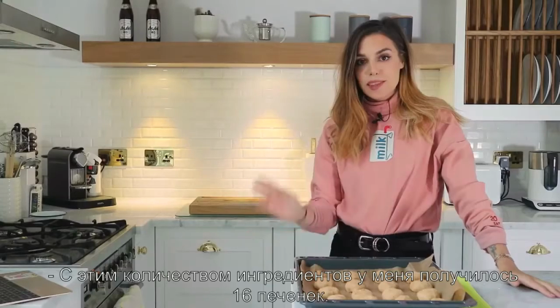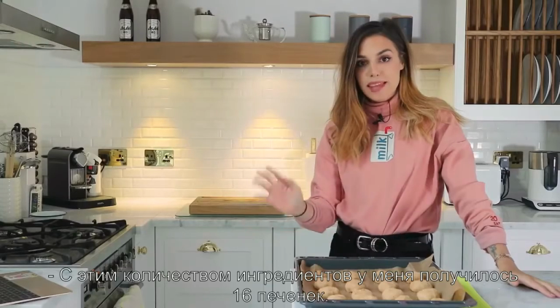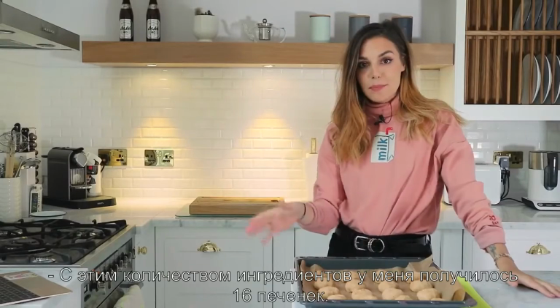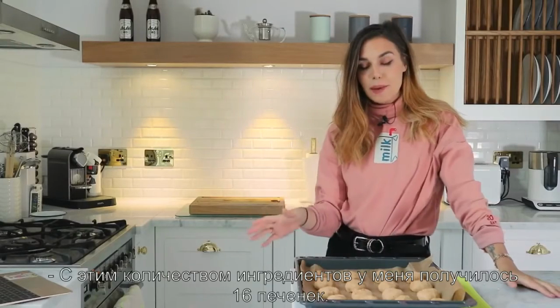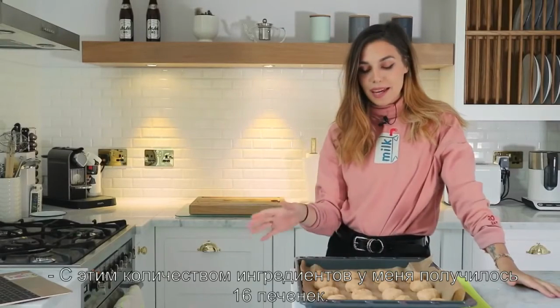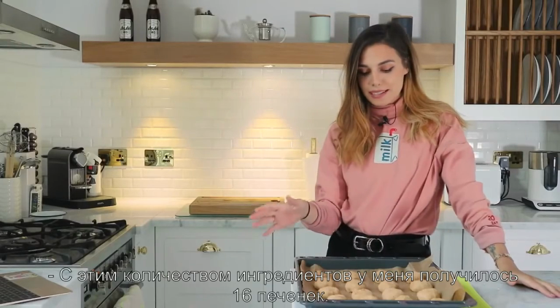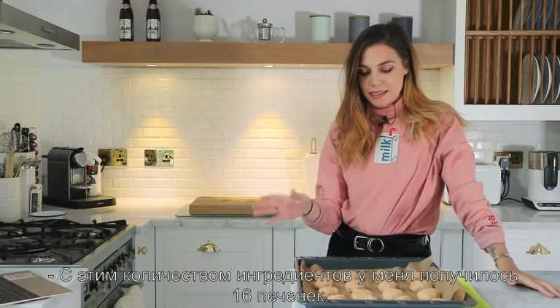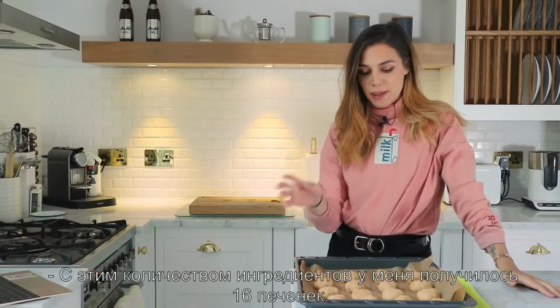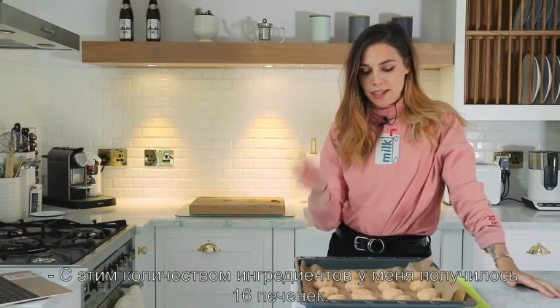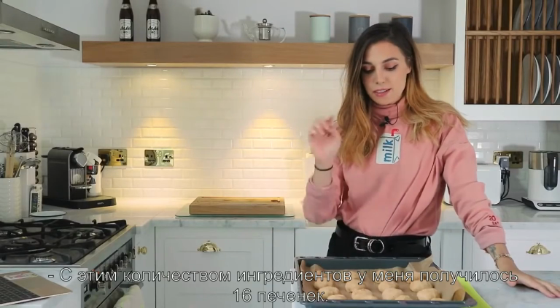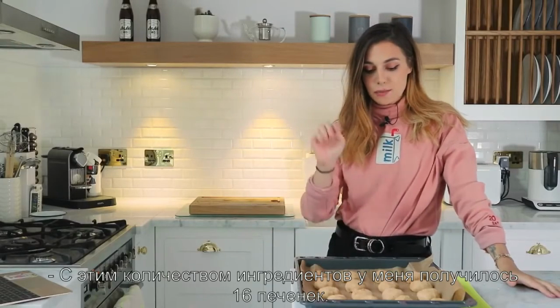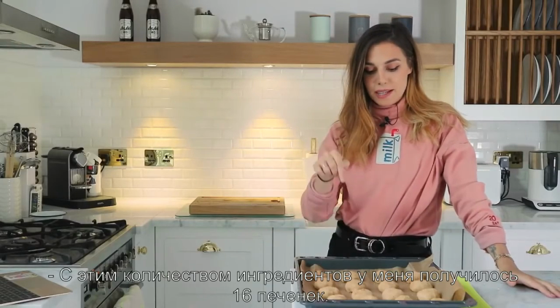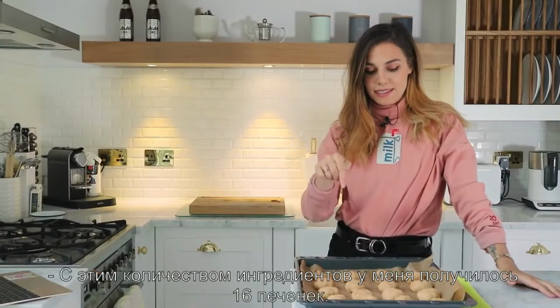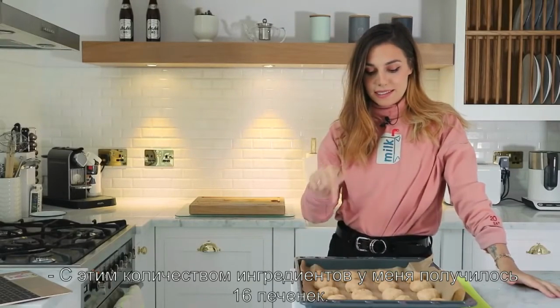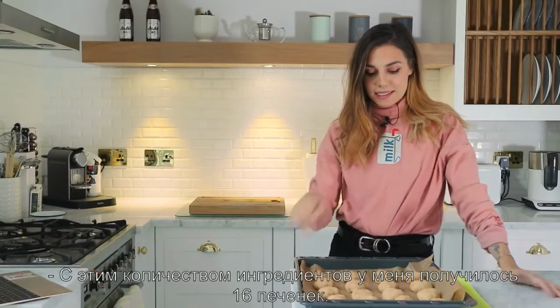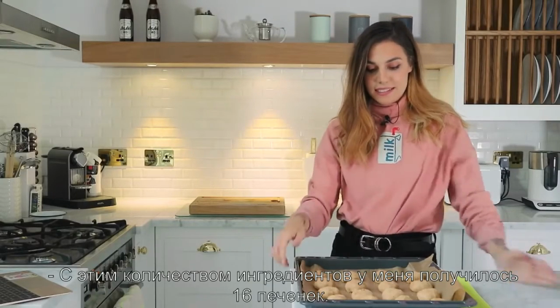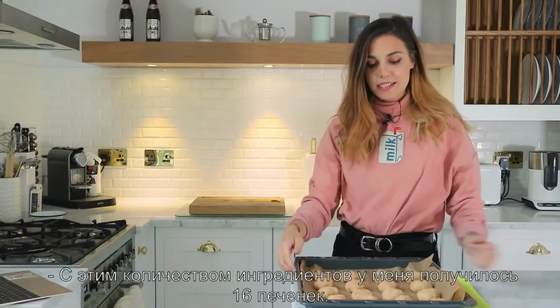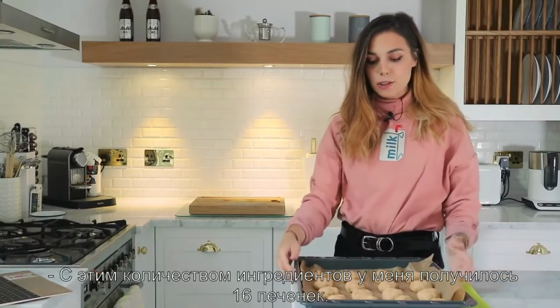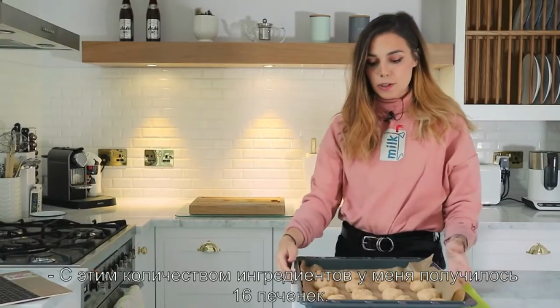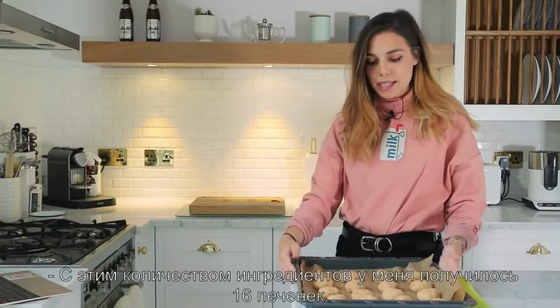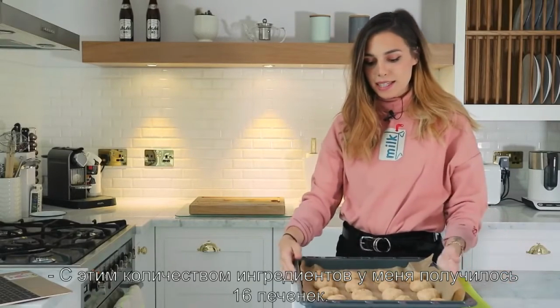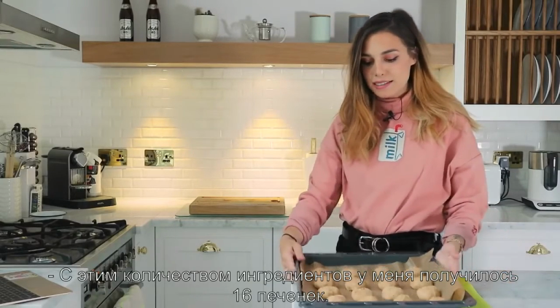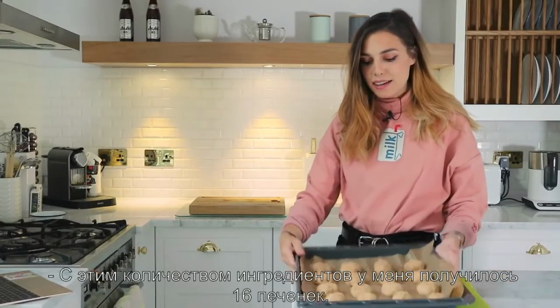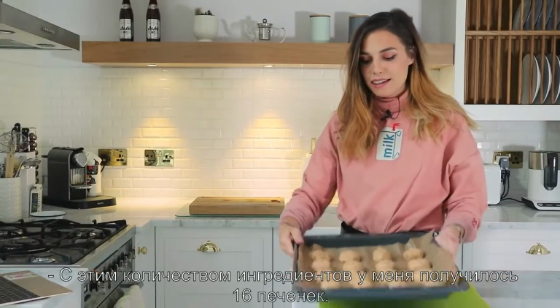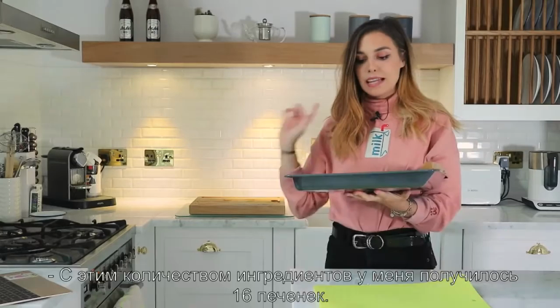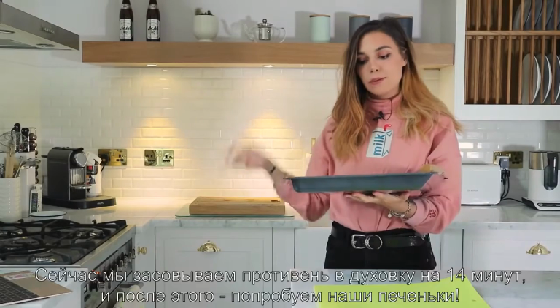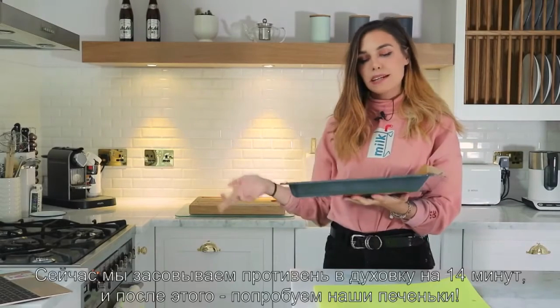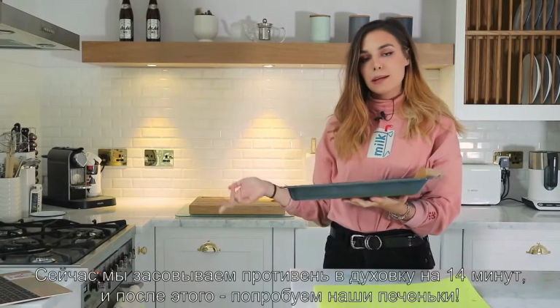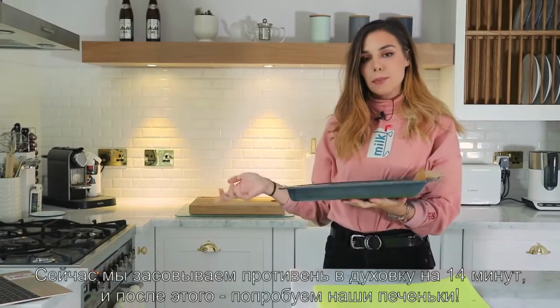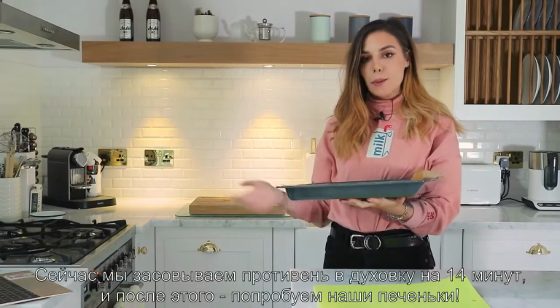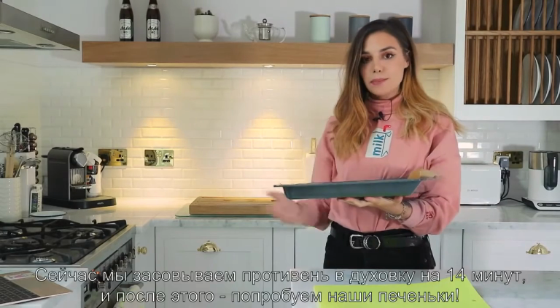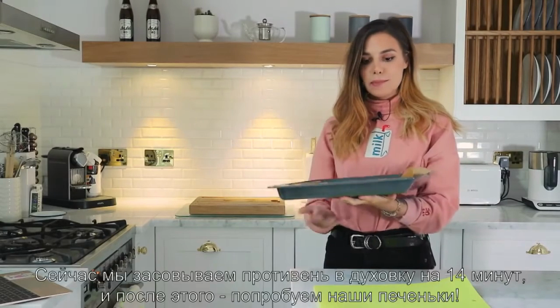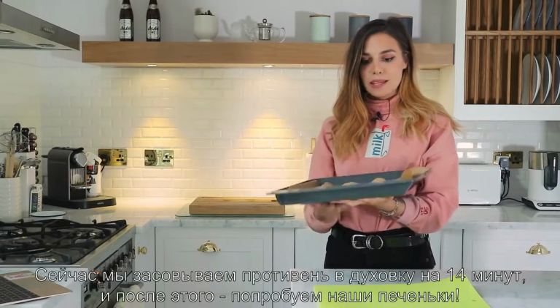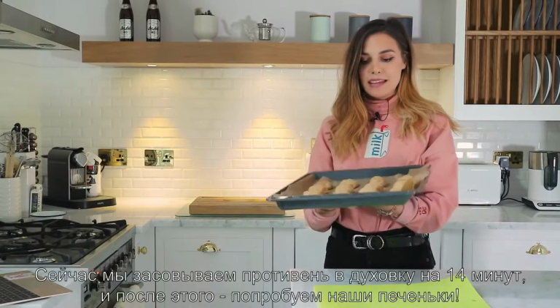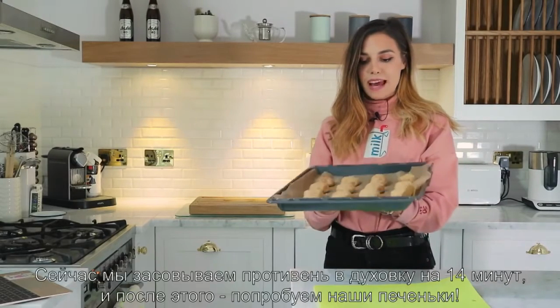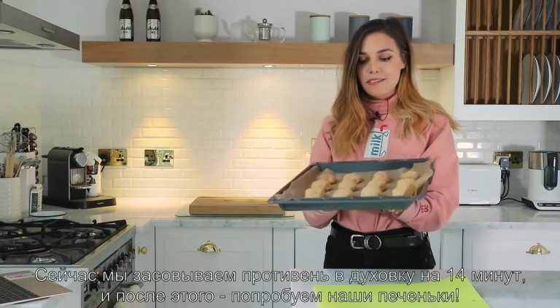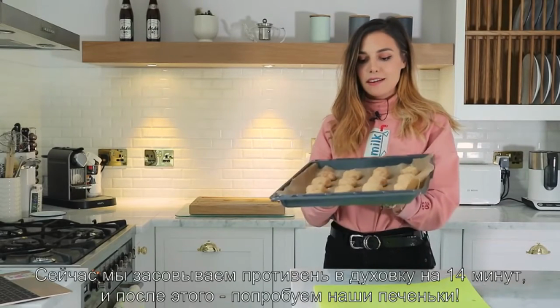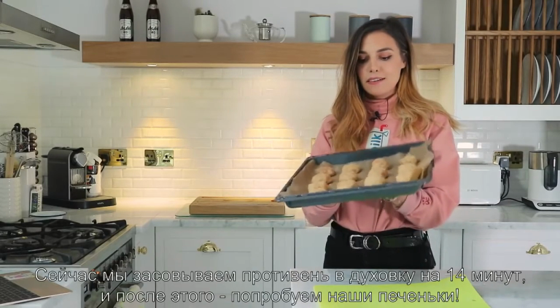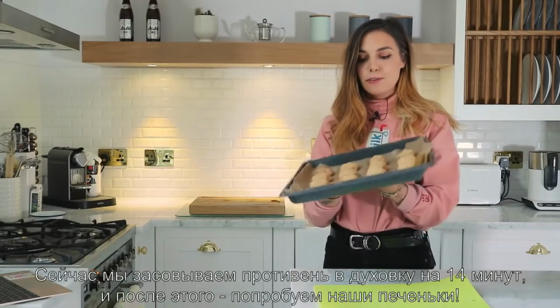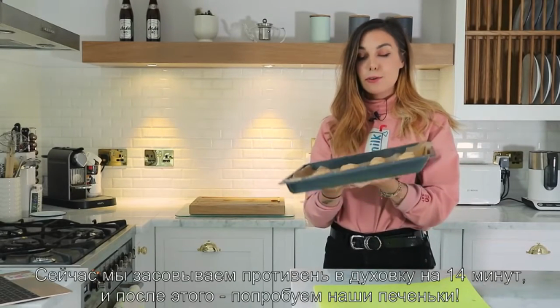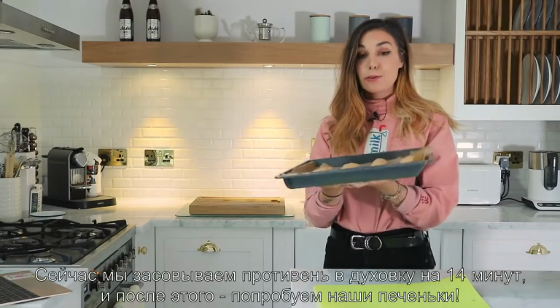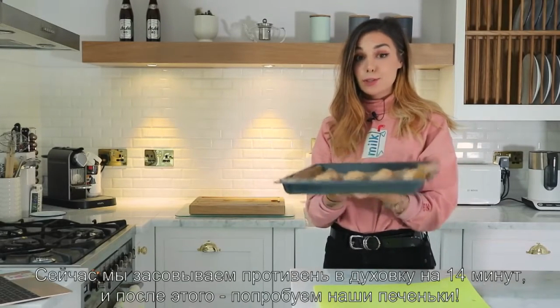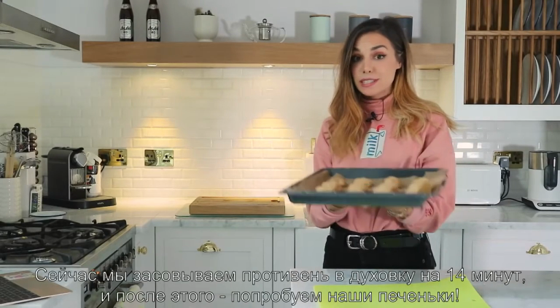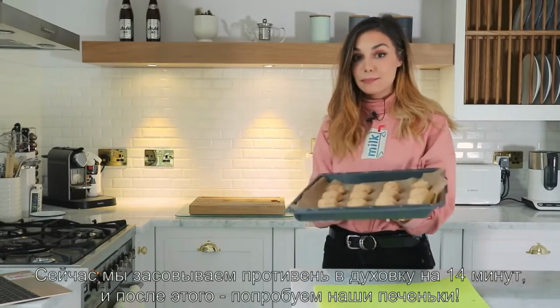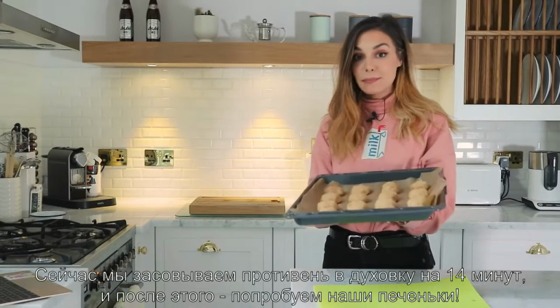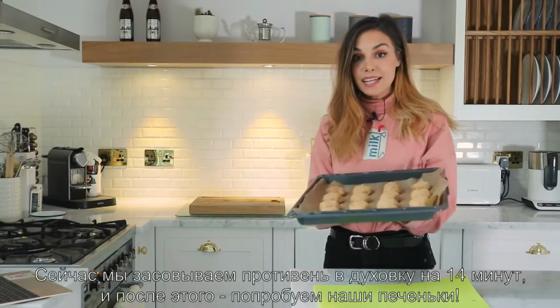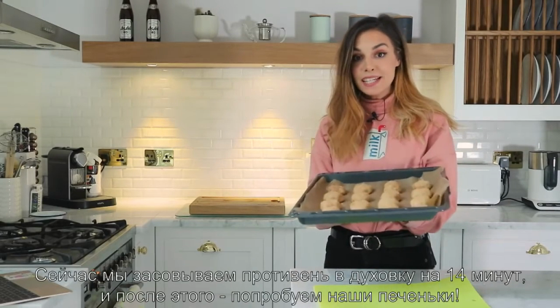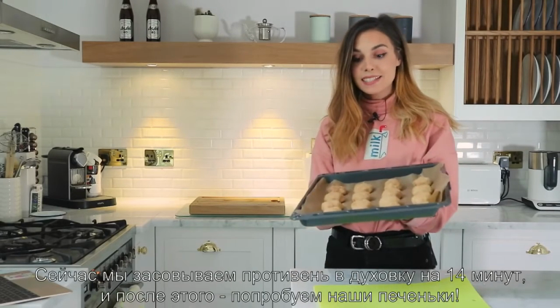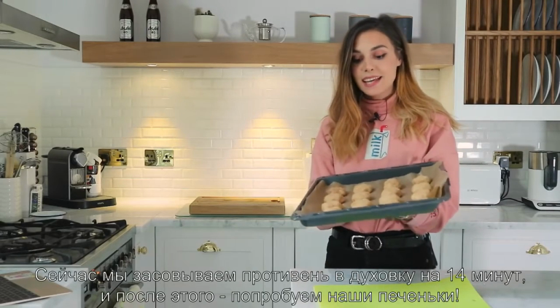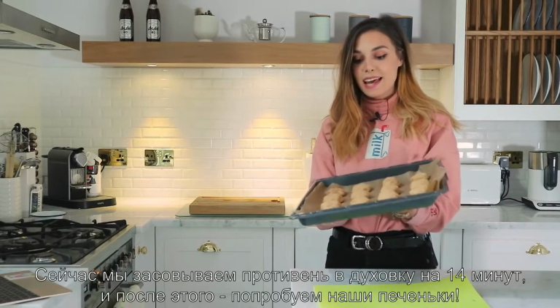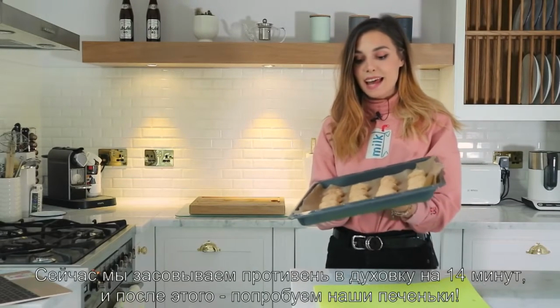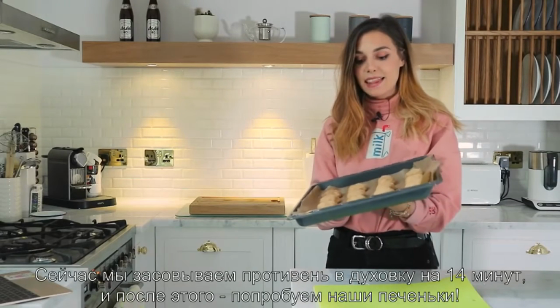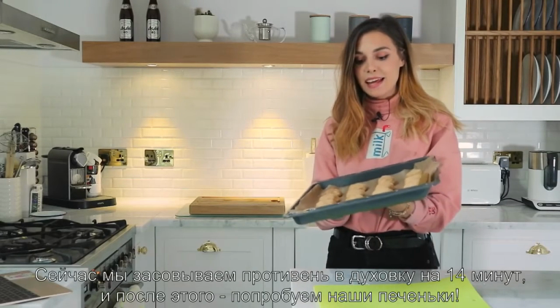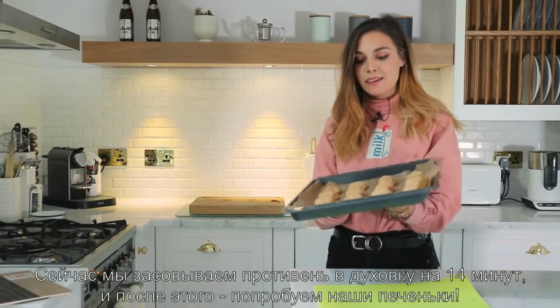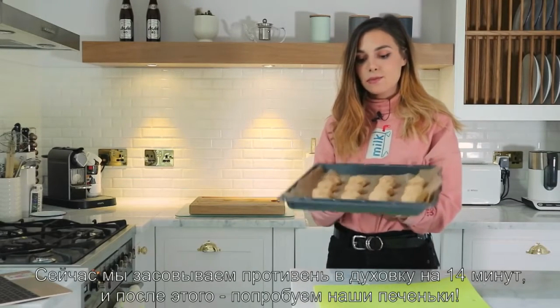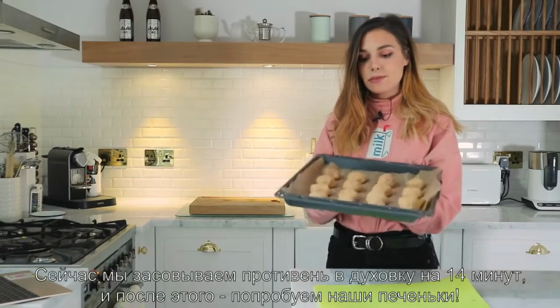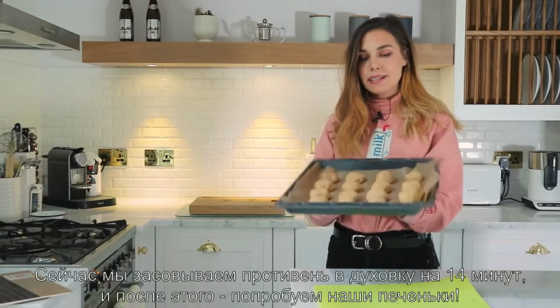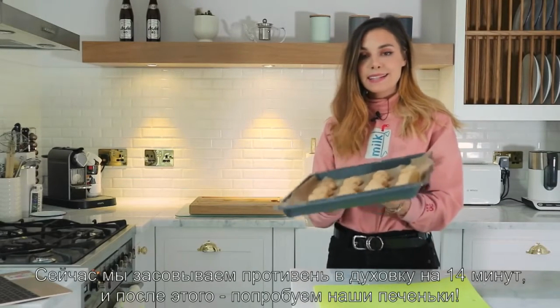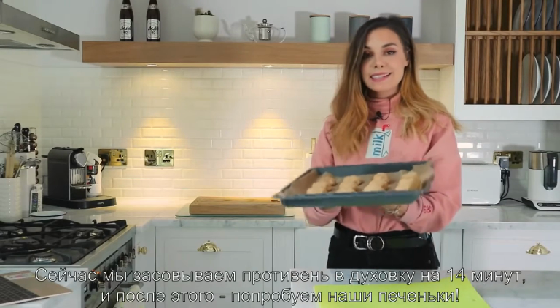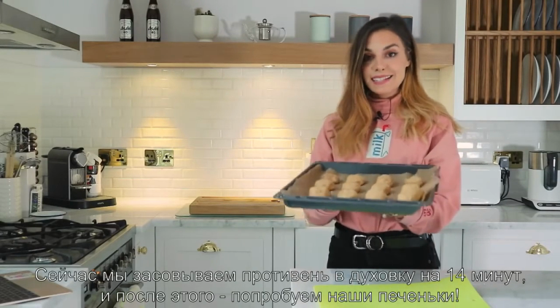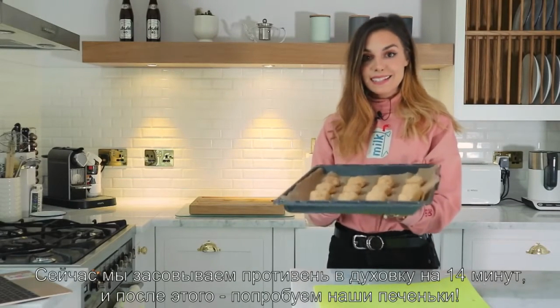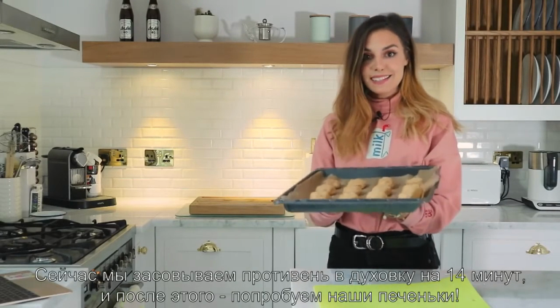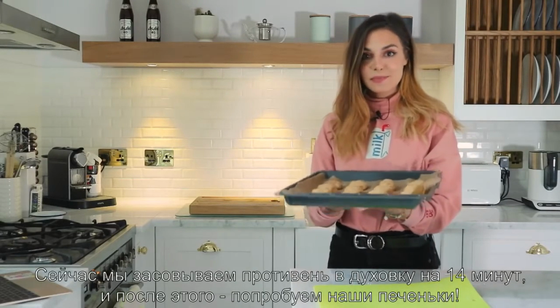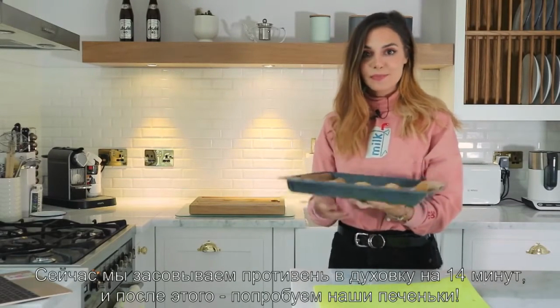With that paste I managed to make 16 cookies. Now we're gonna pop them in the oven for 14 minutes and then we're gonna taste them.